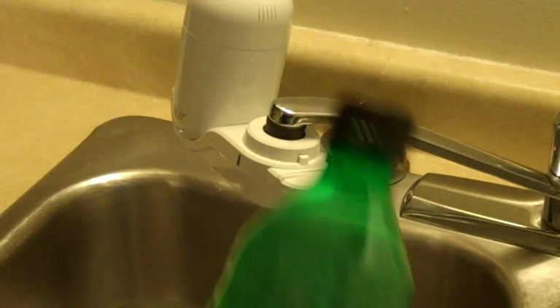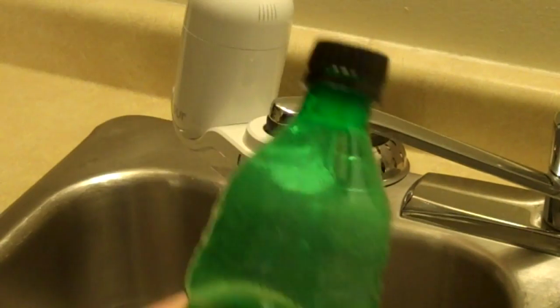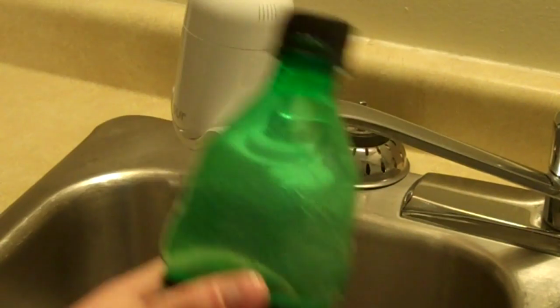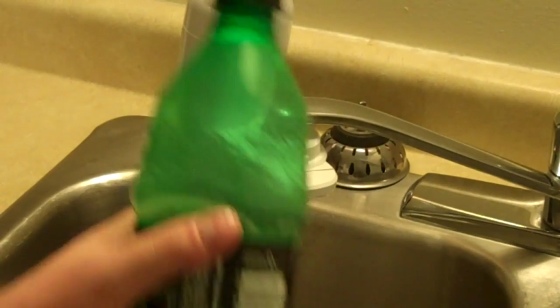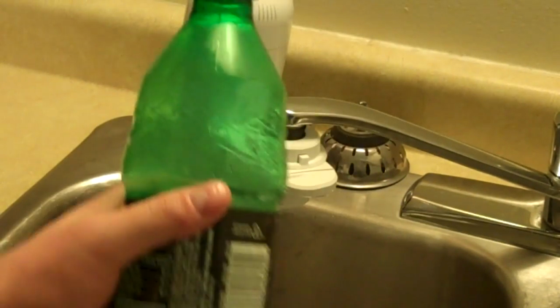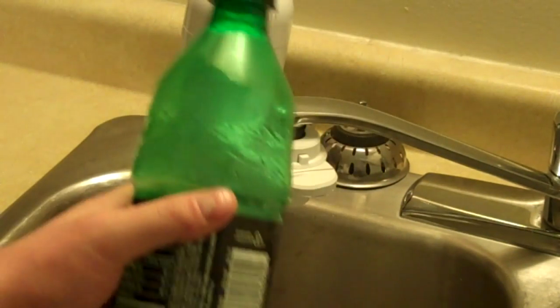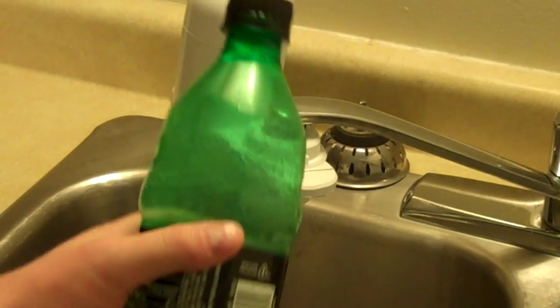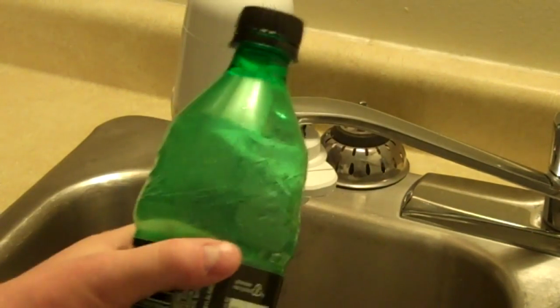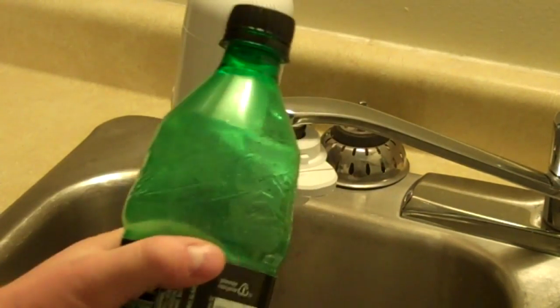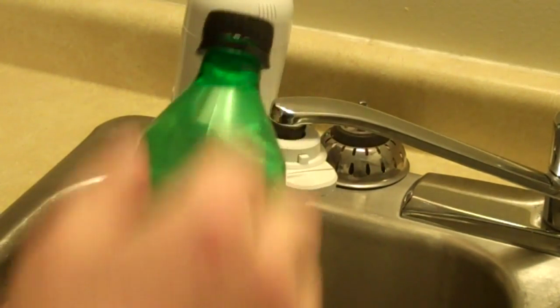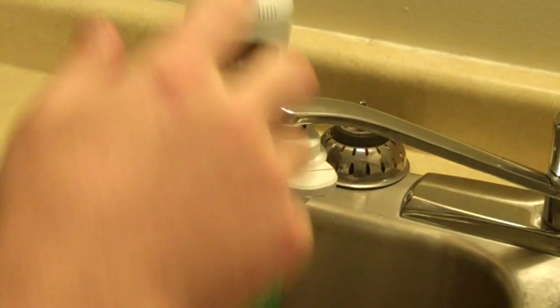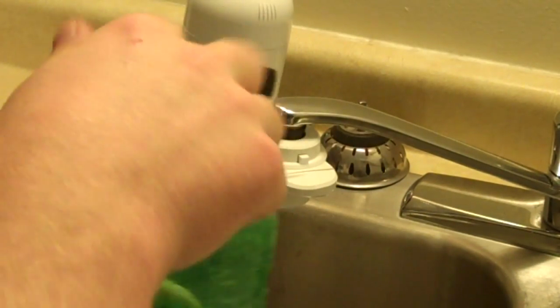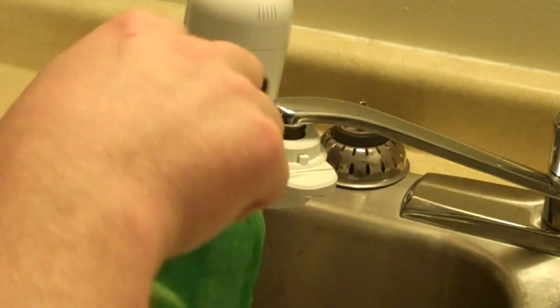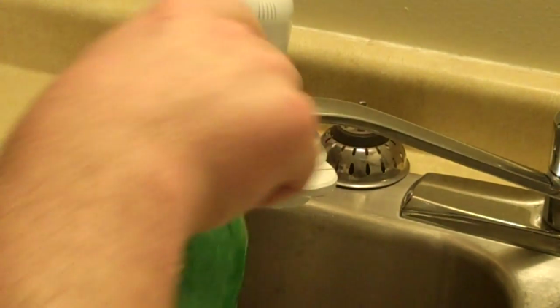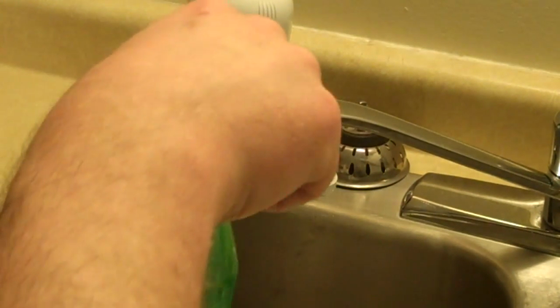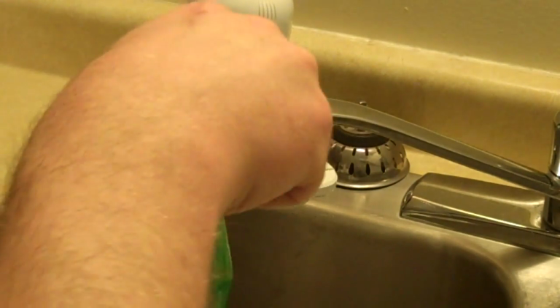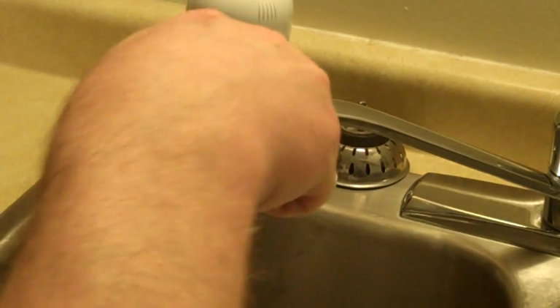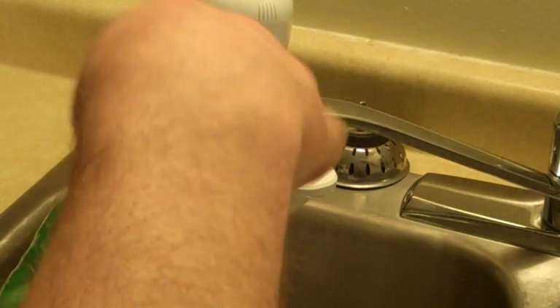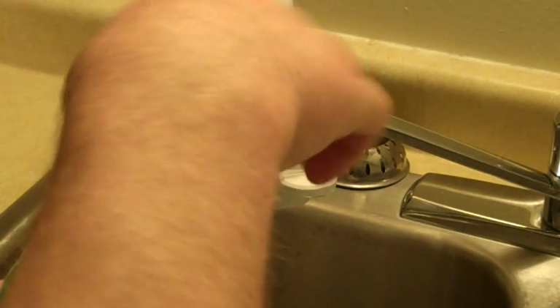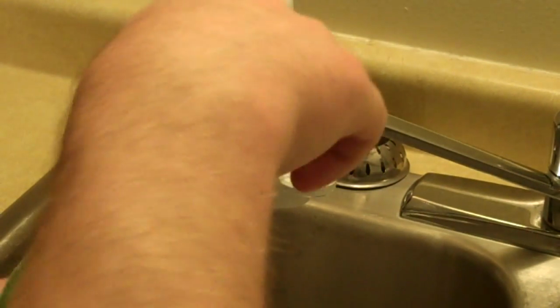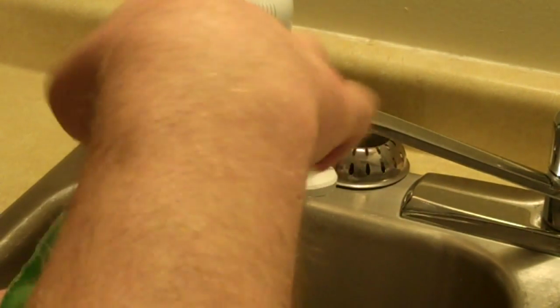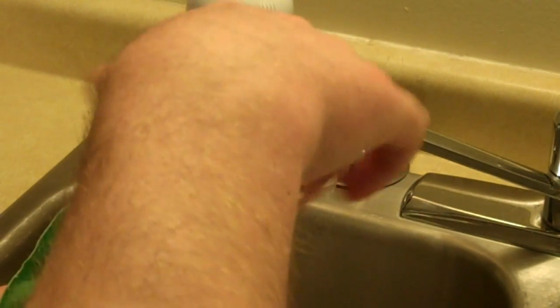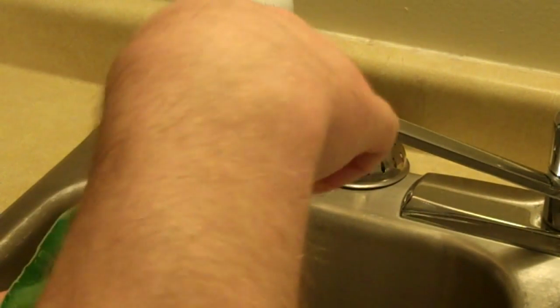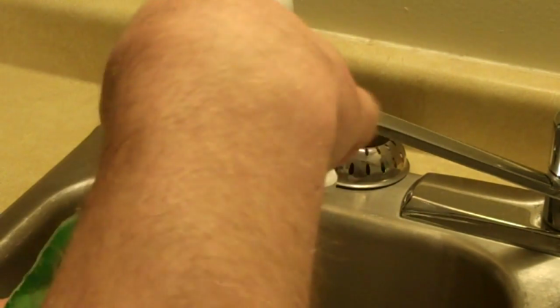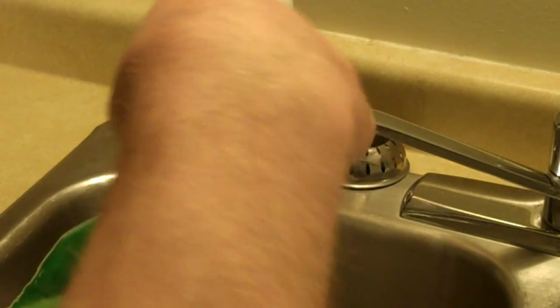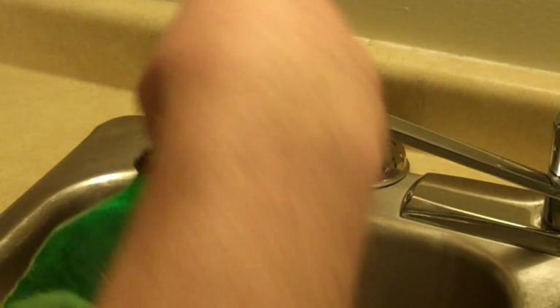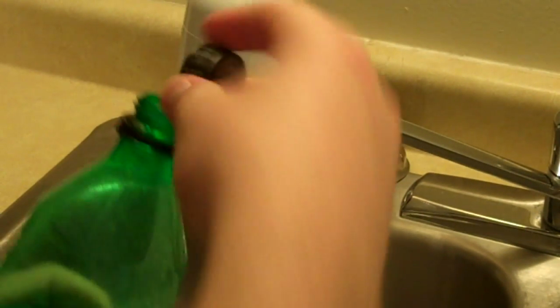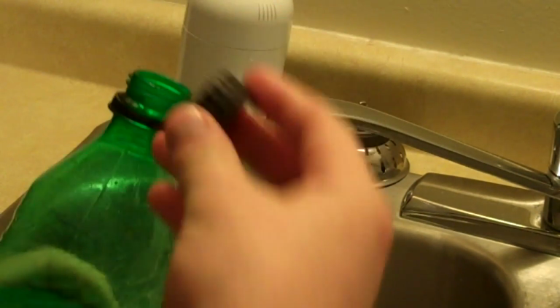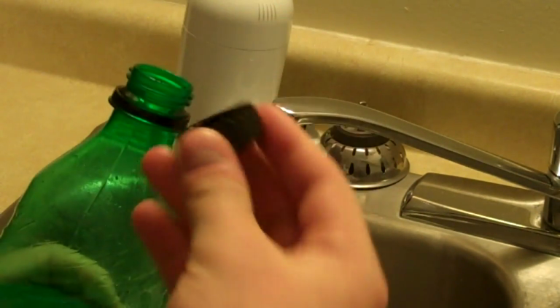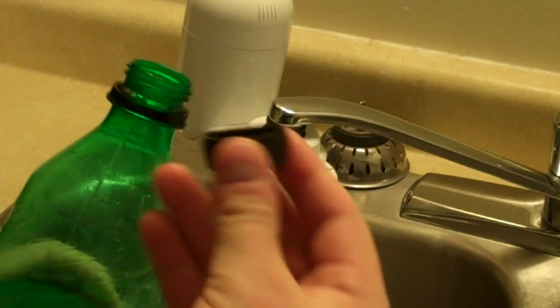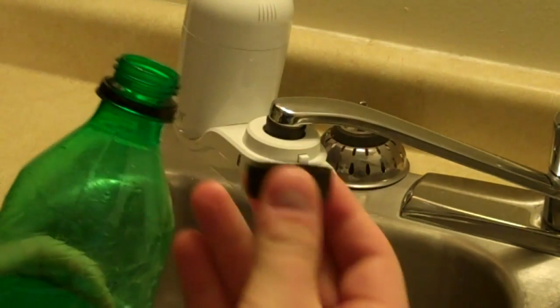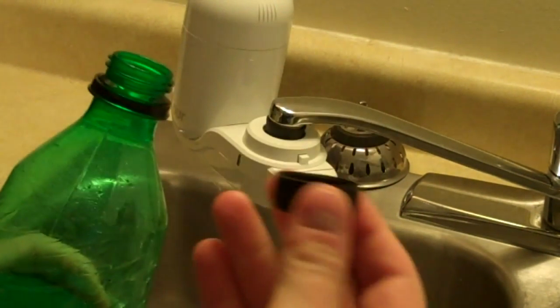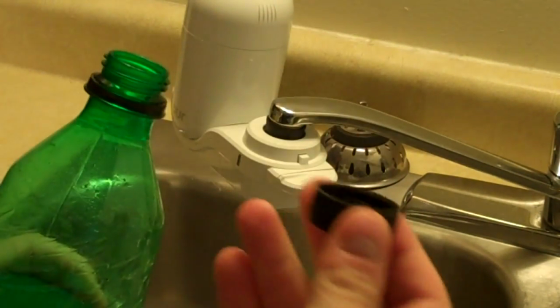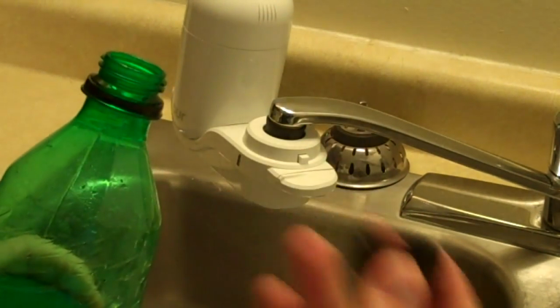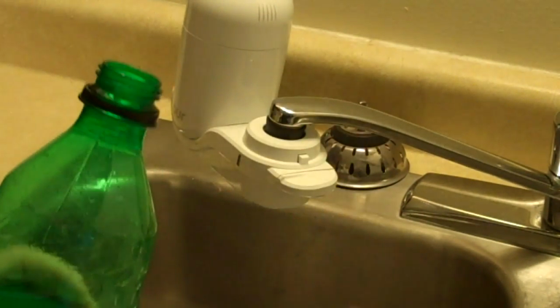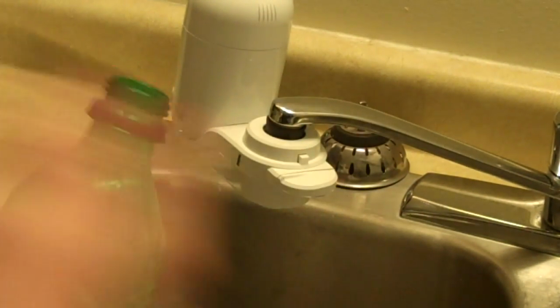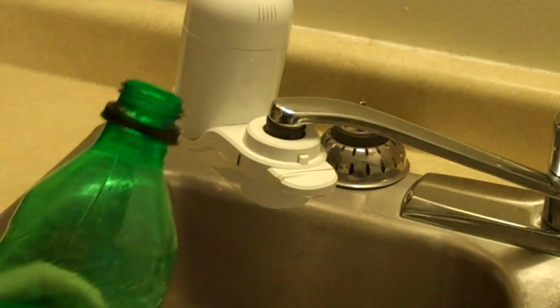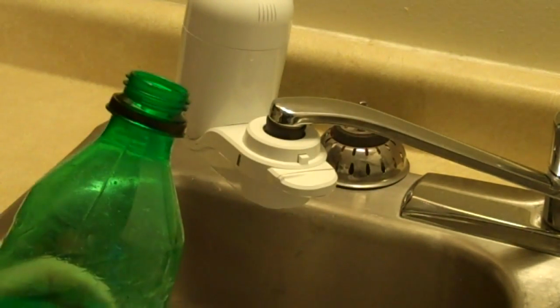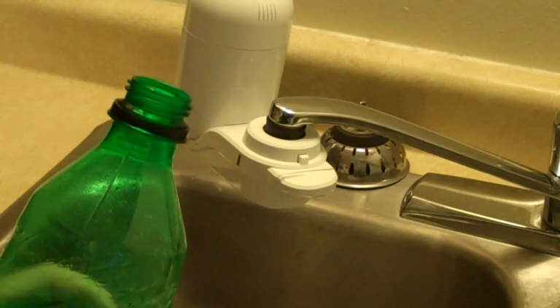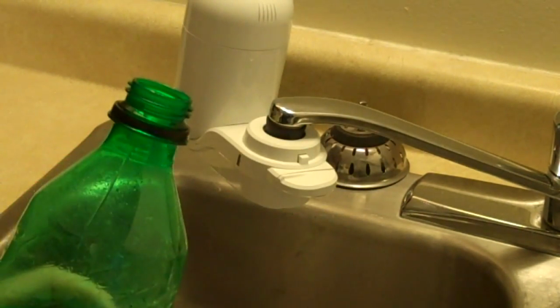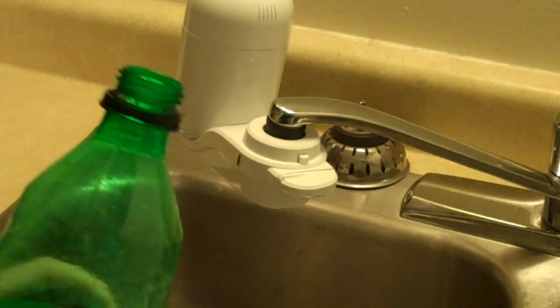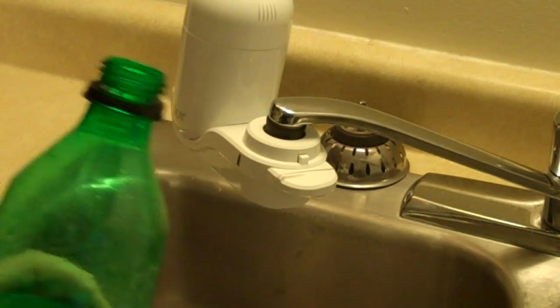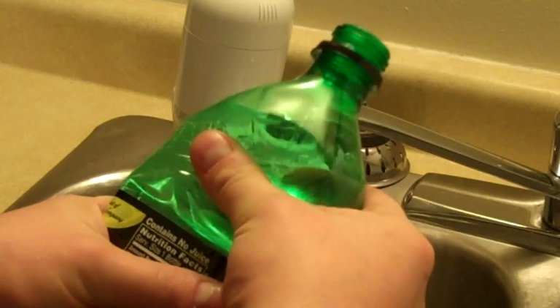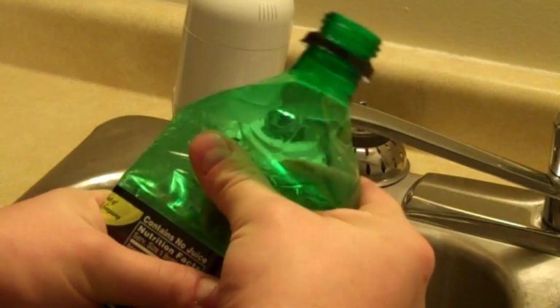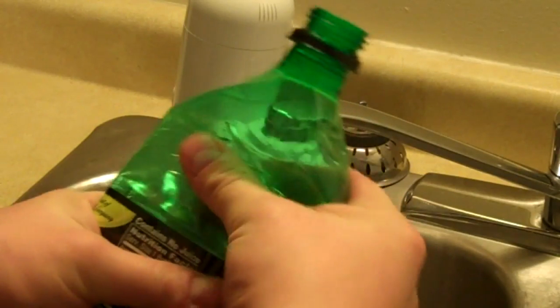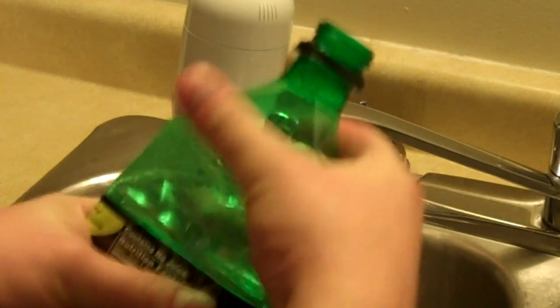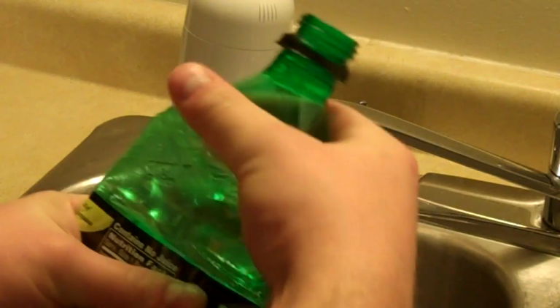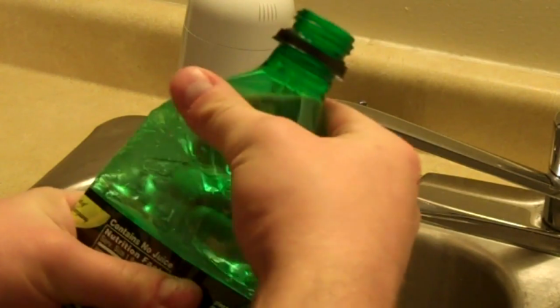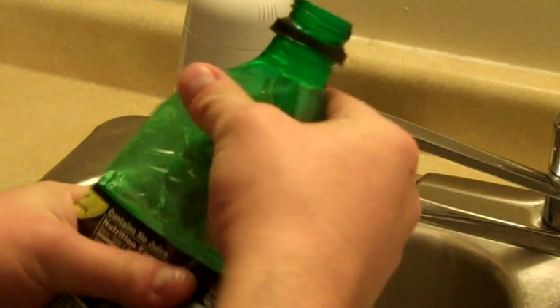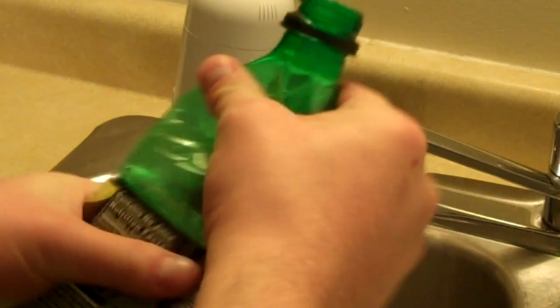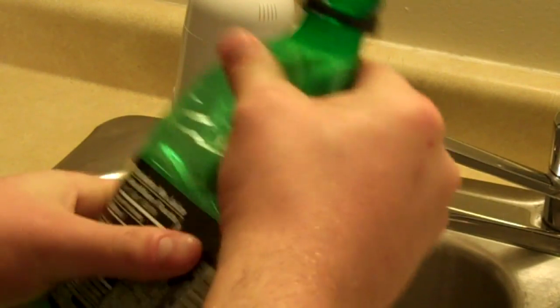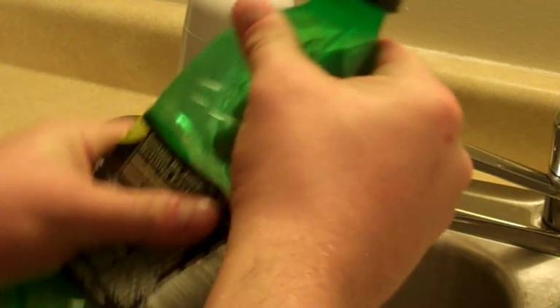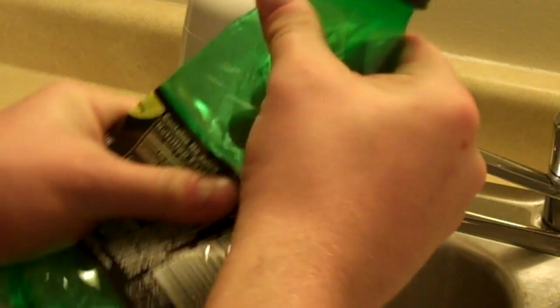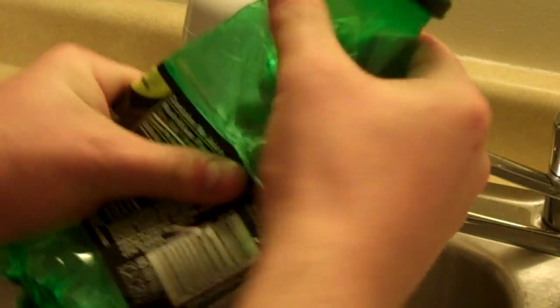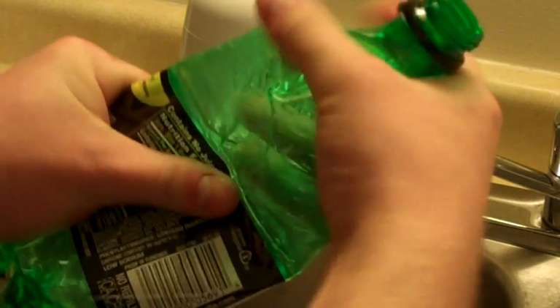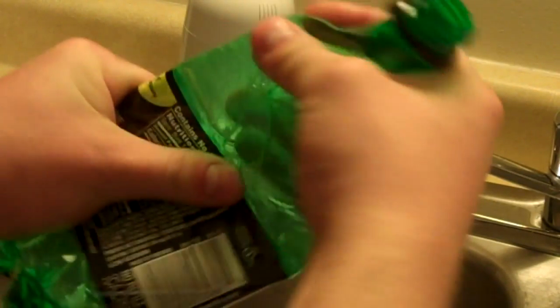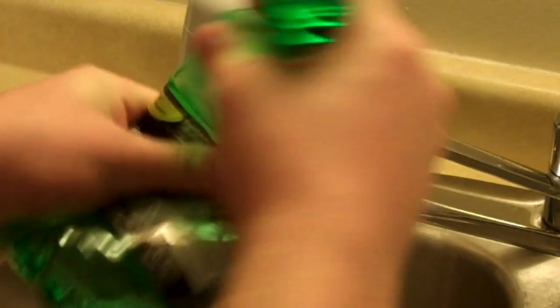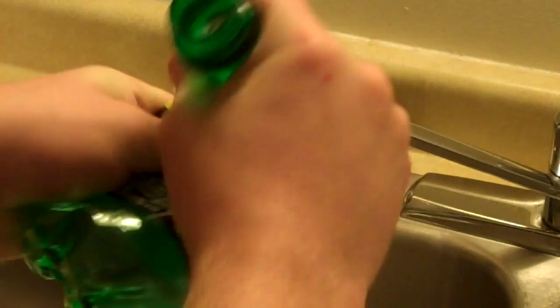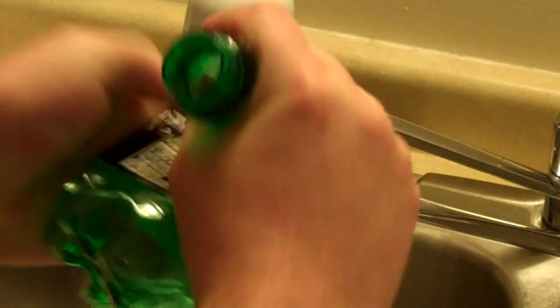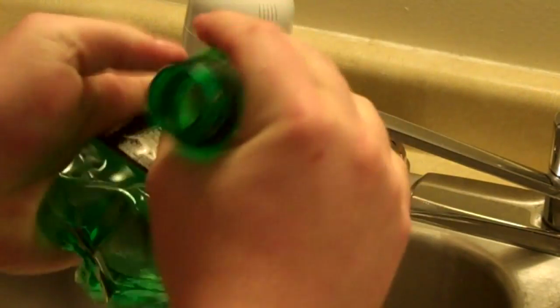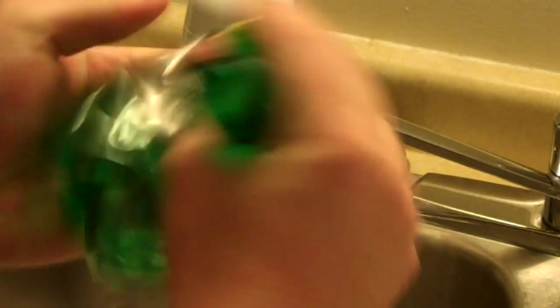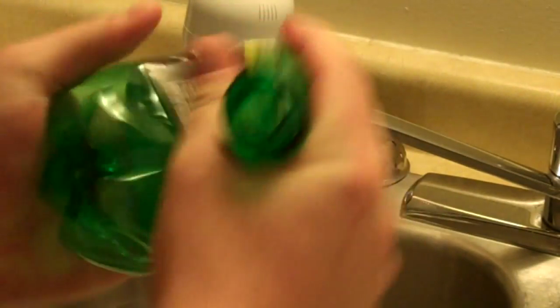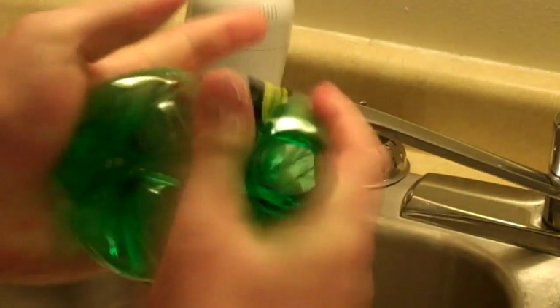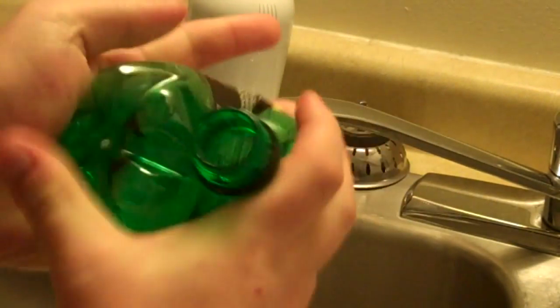Number one and number two plastic bottles must have the caps removed, rinsed, and can be crushed for space if desired.